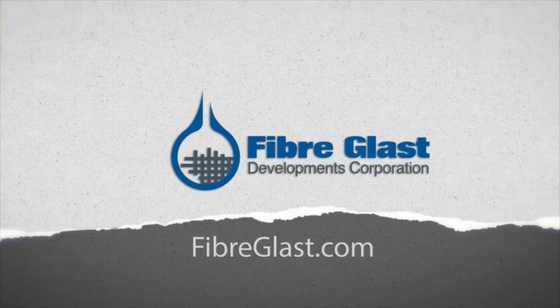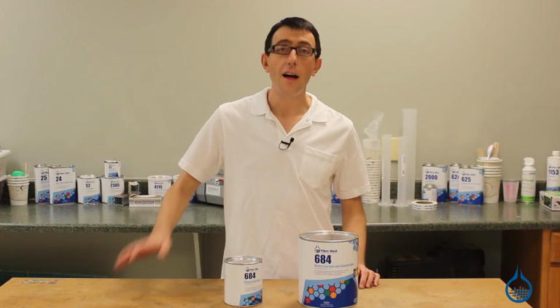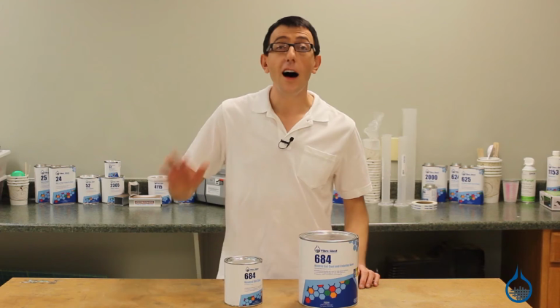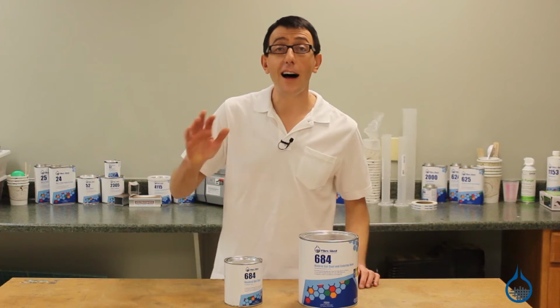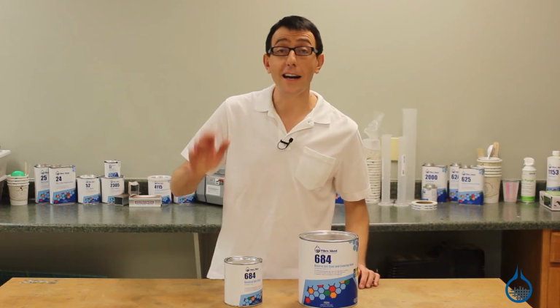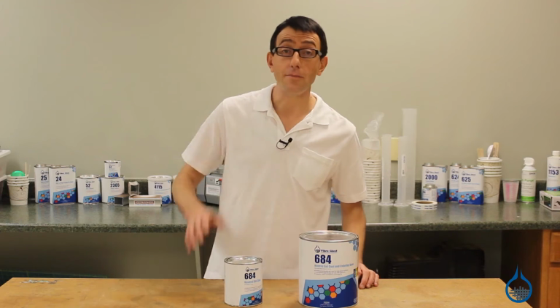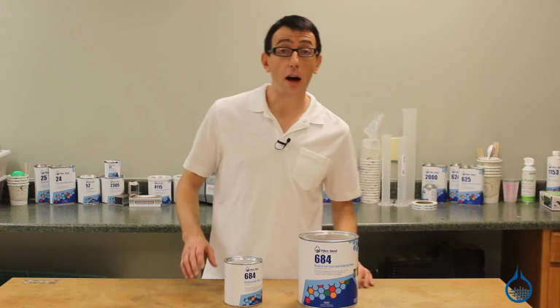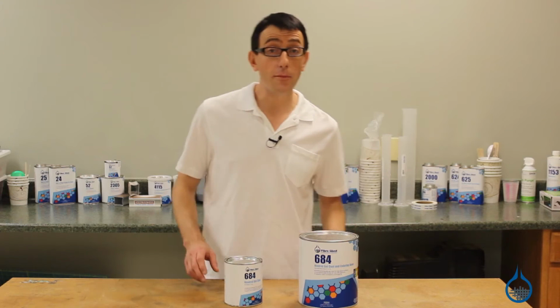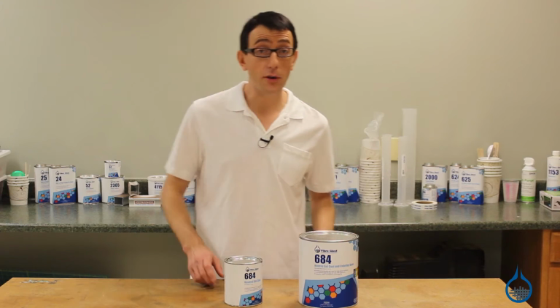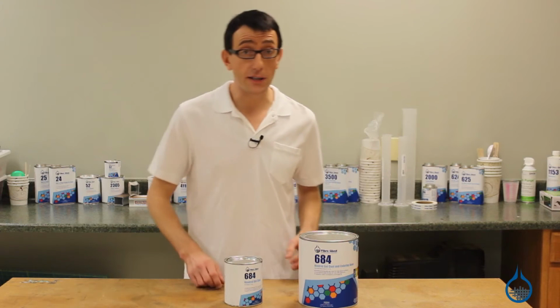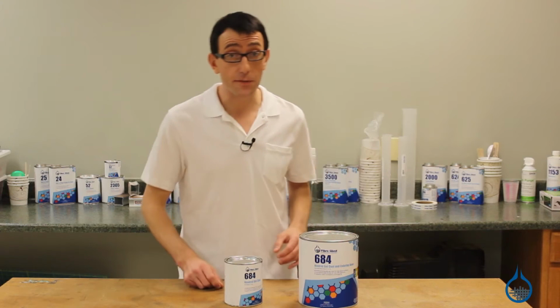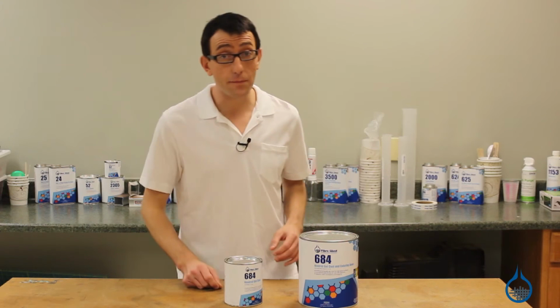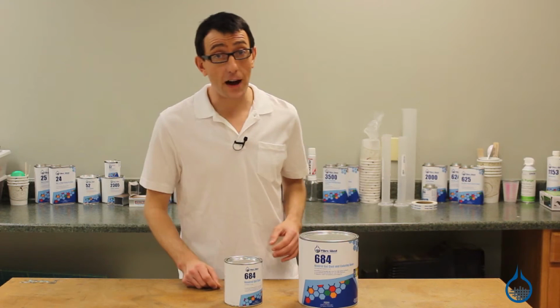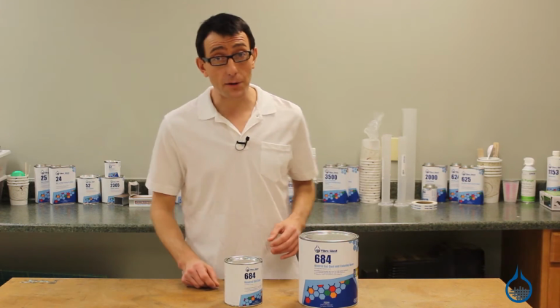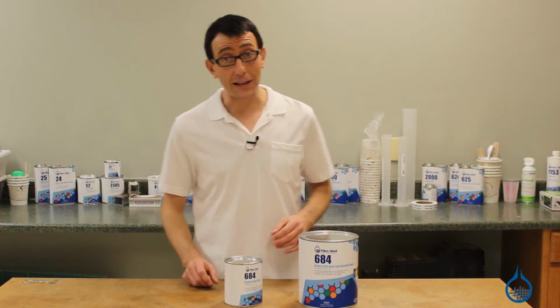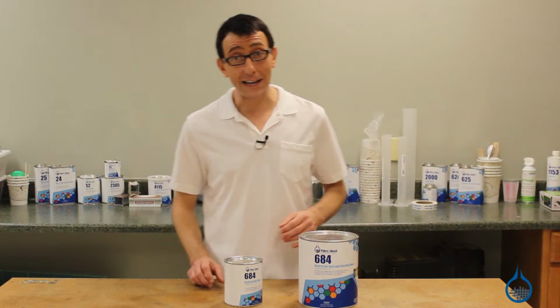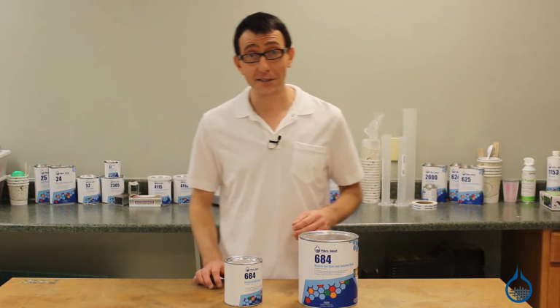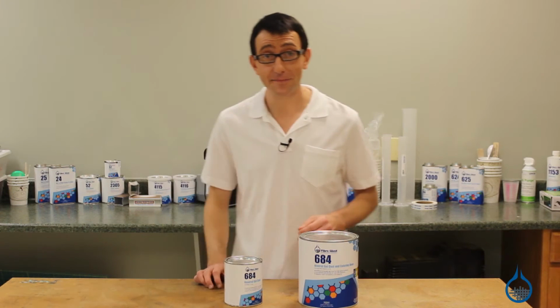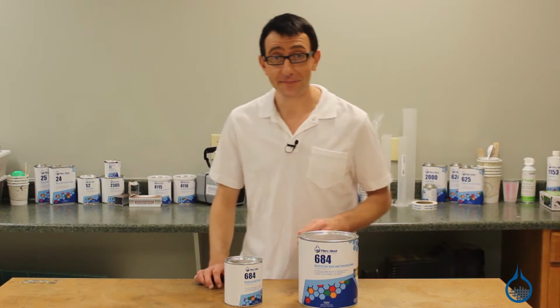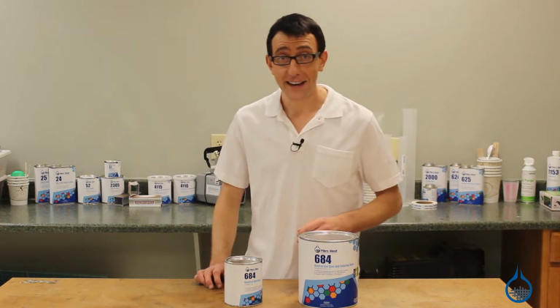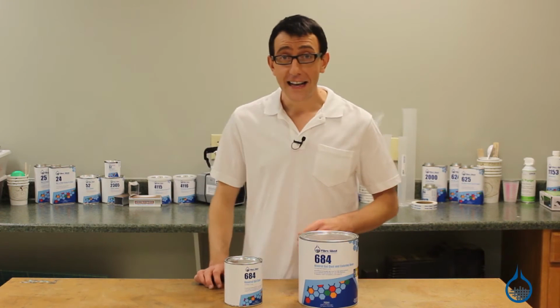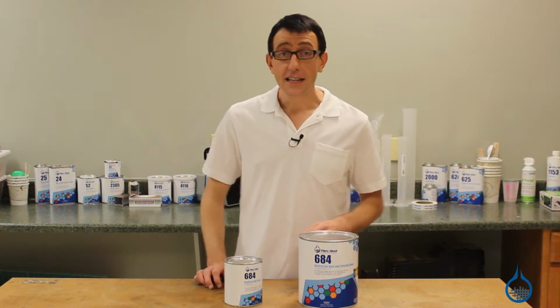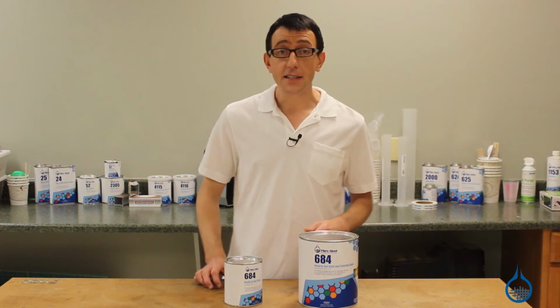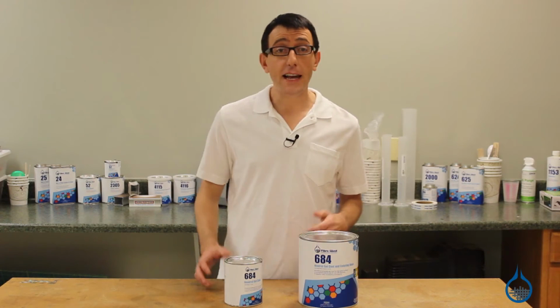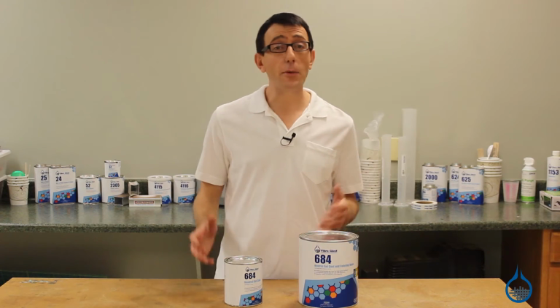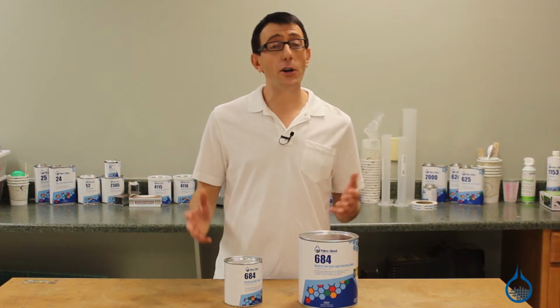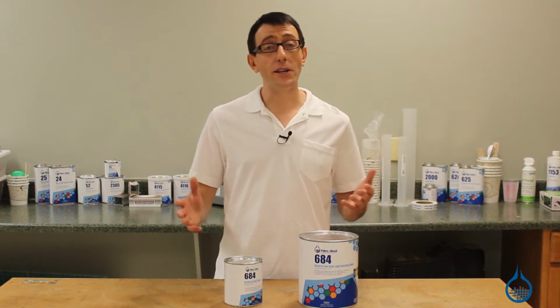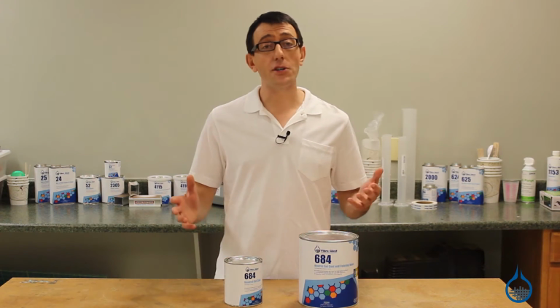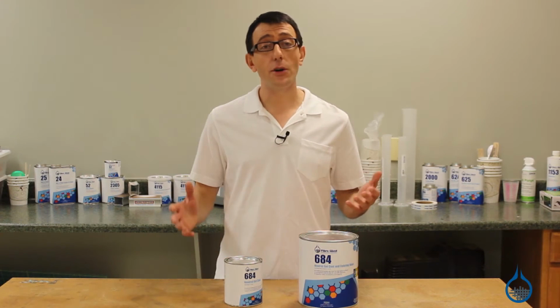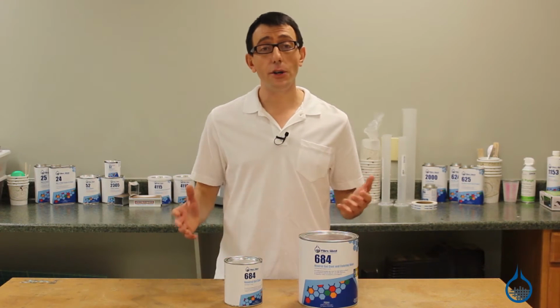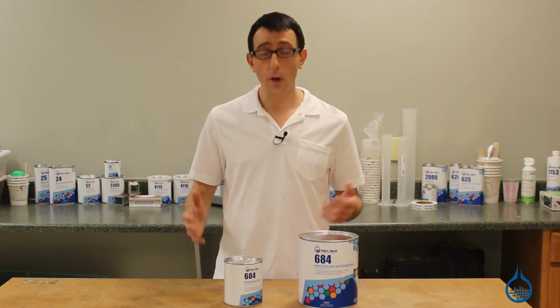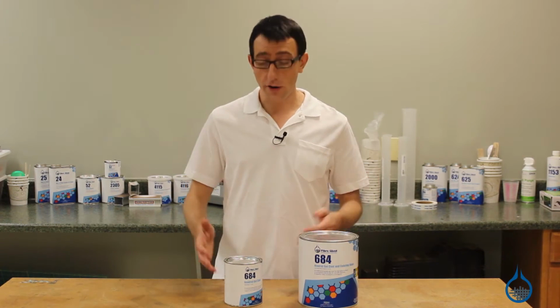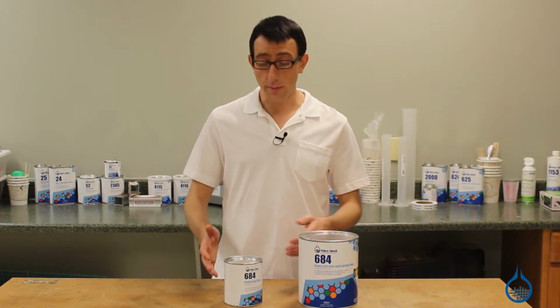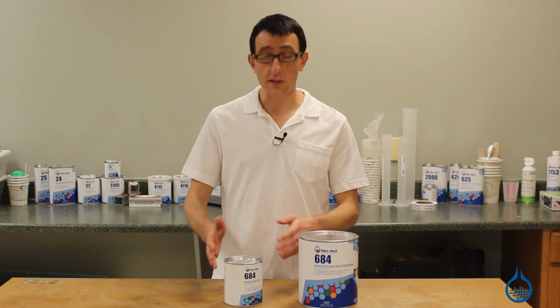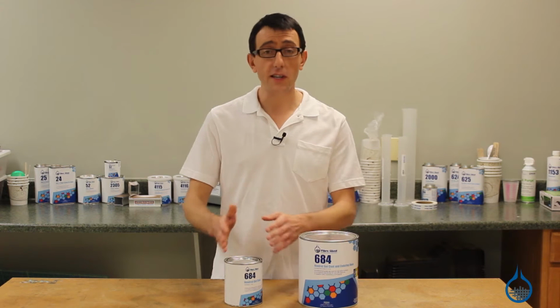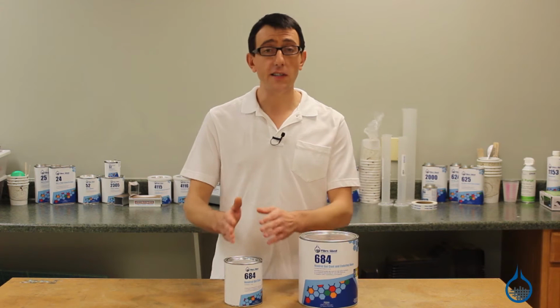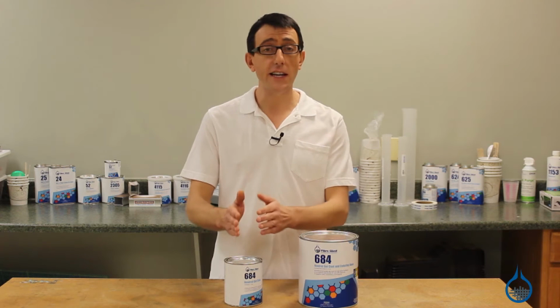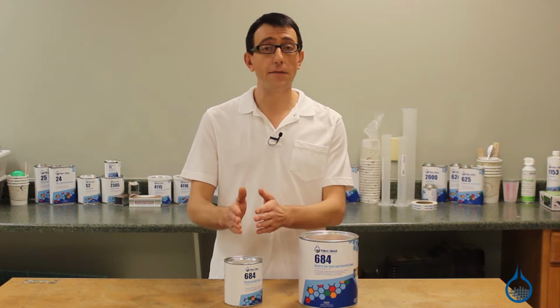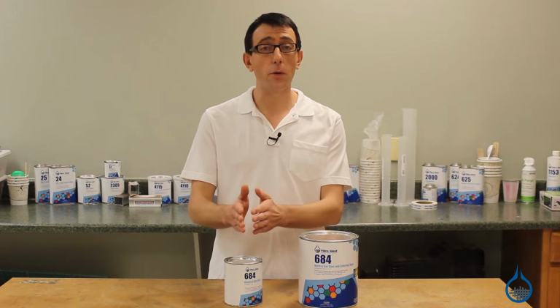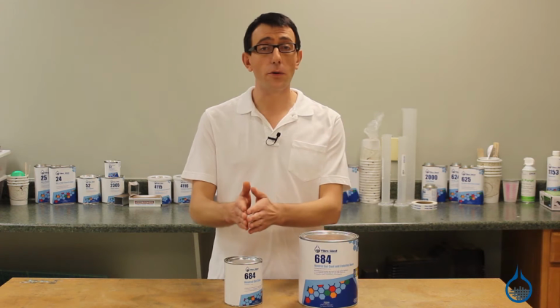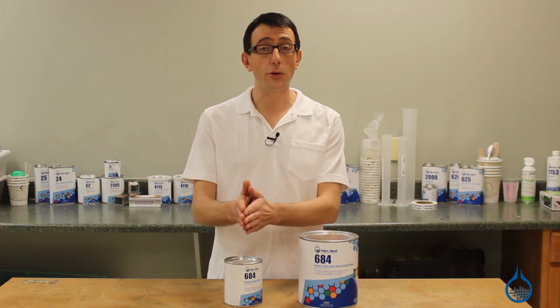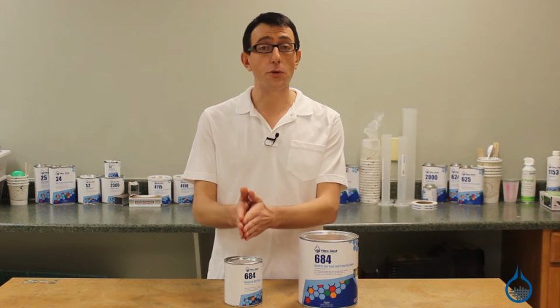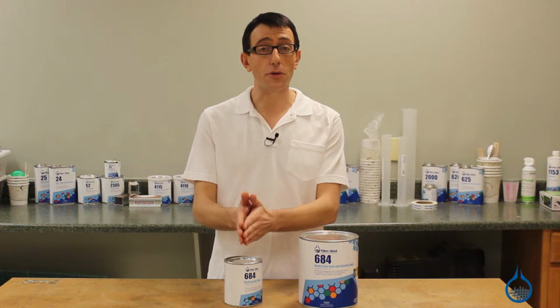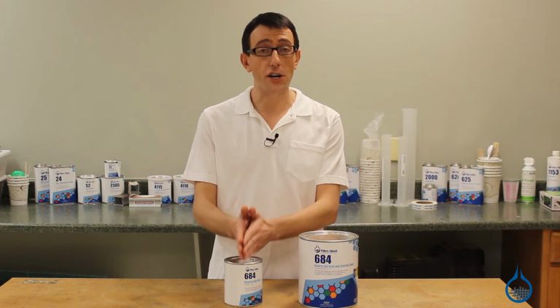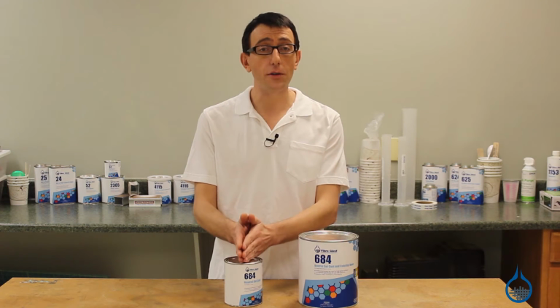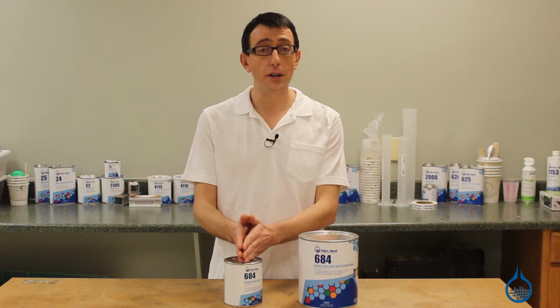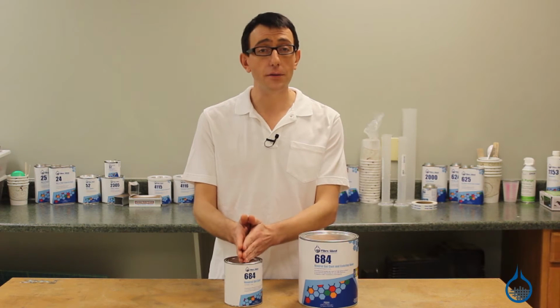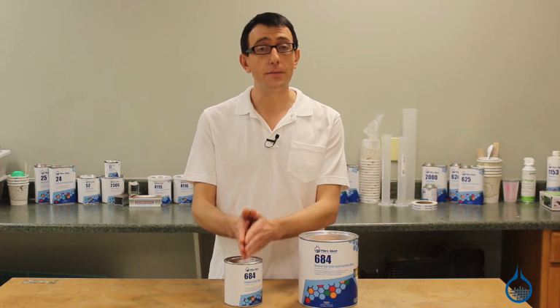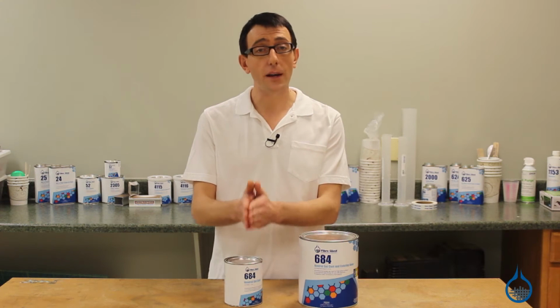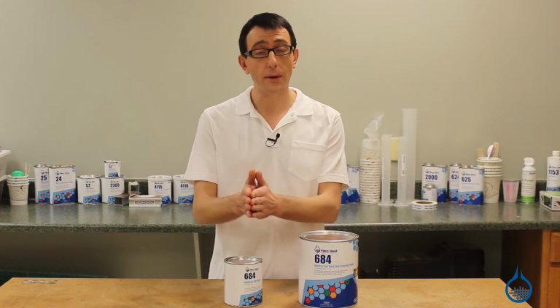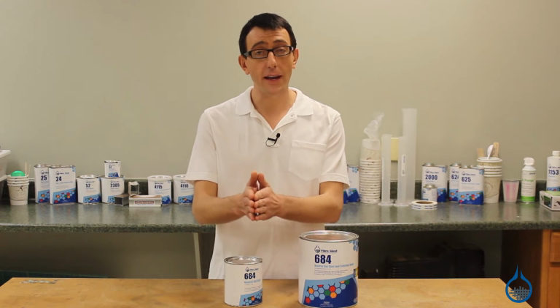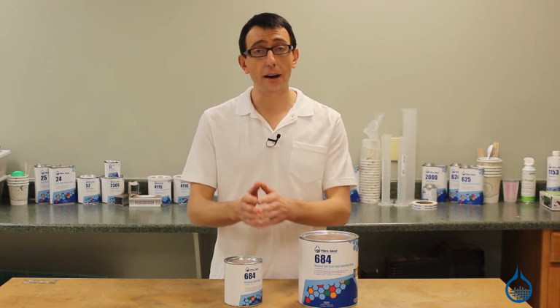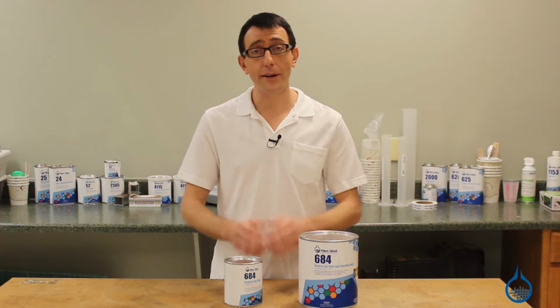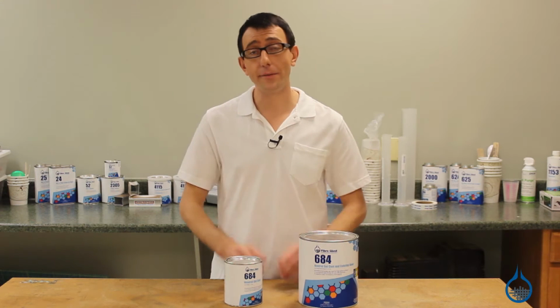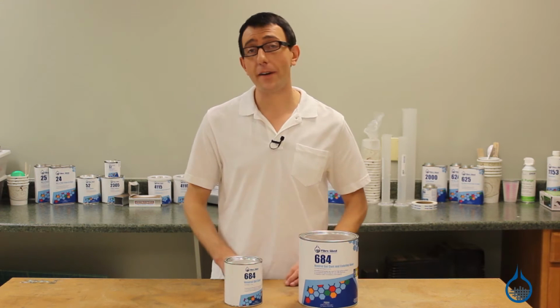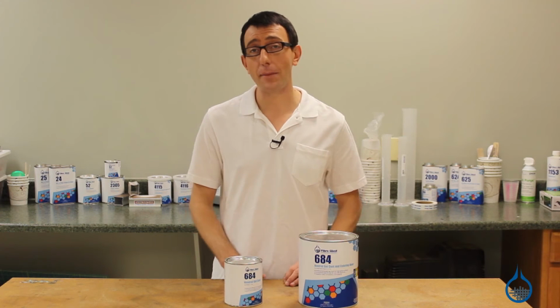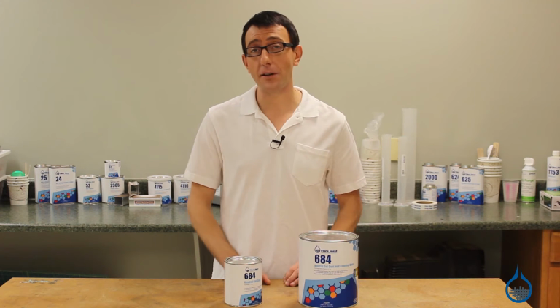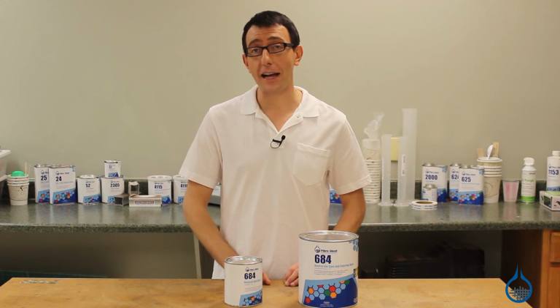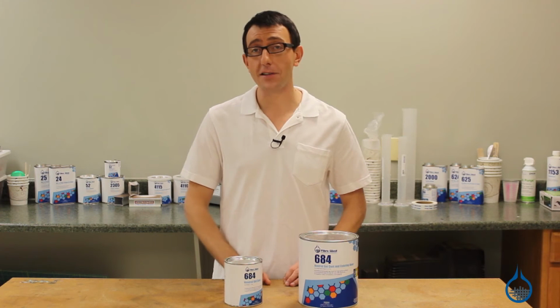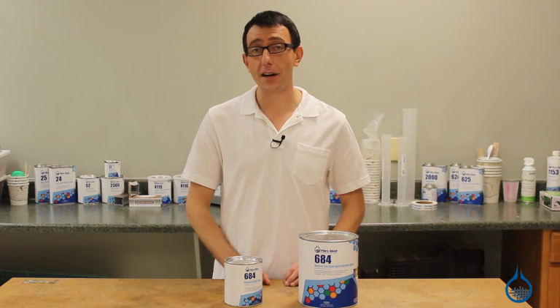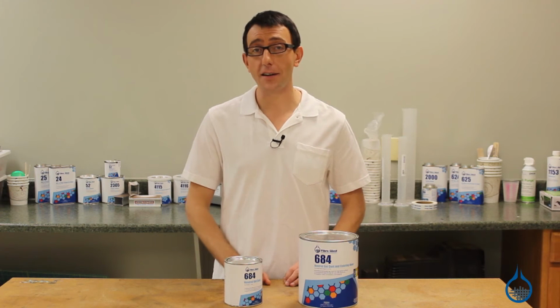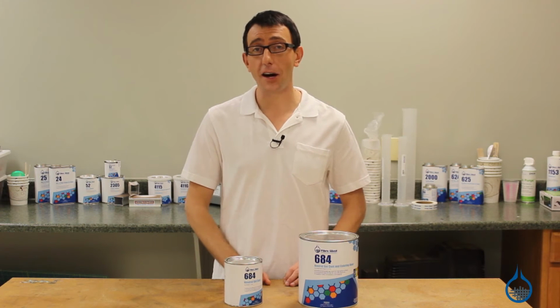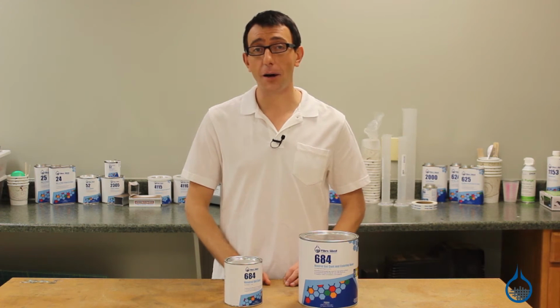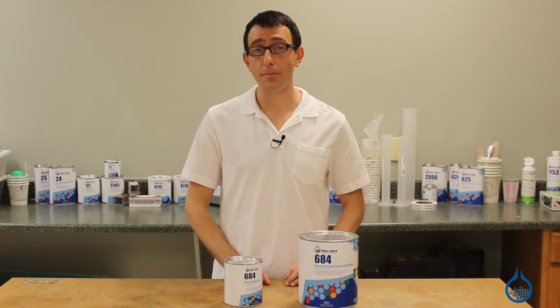Hi, I'm Chris from Fiberglast. Today we're going to show you our number 684 Neutral Gel Coat that we carry on Fiberglass.com.